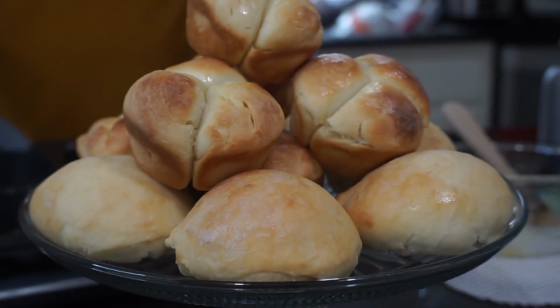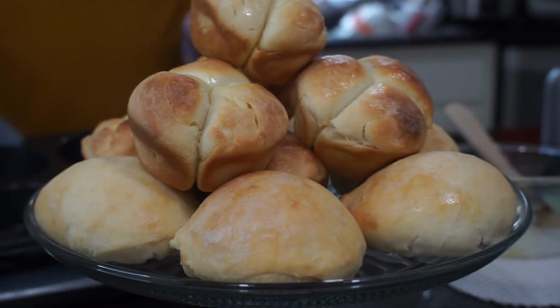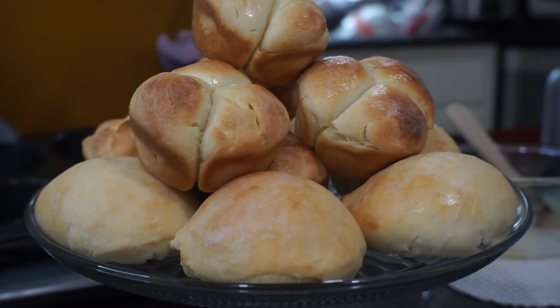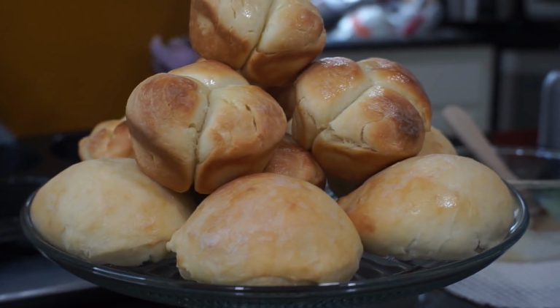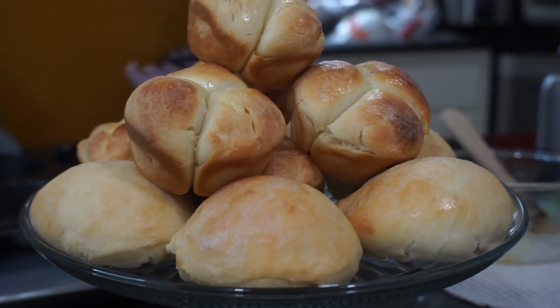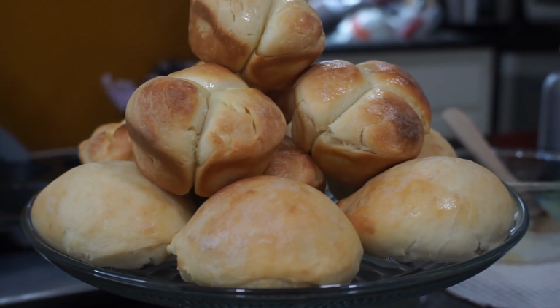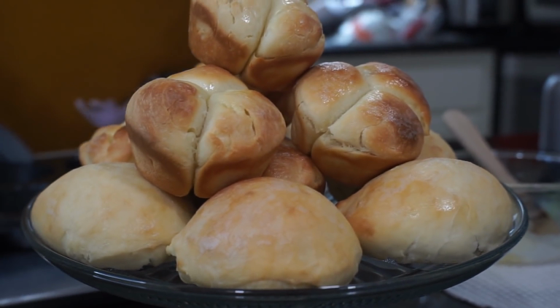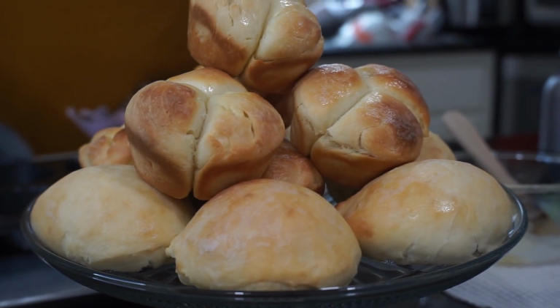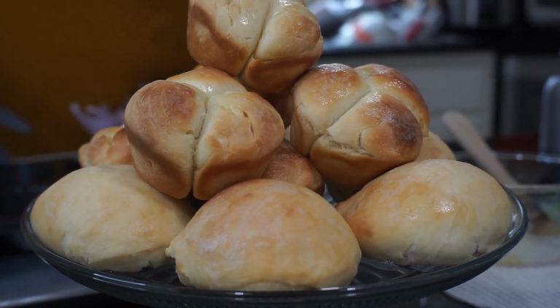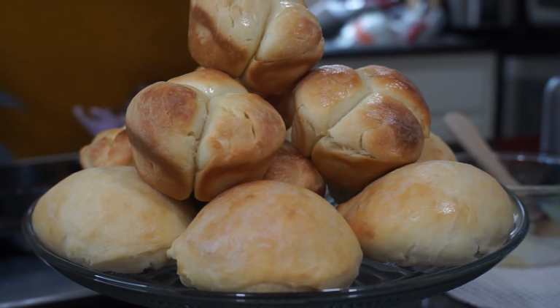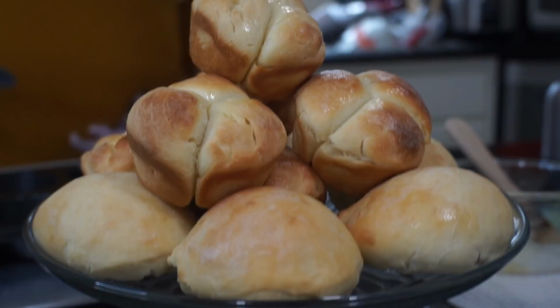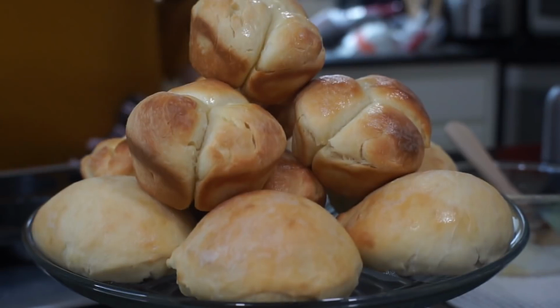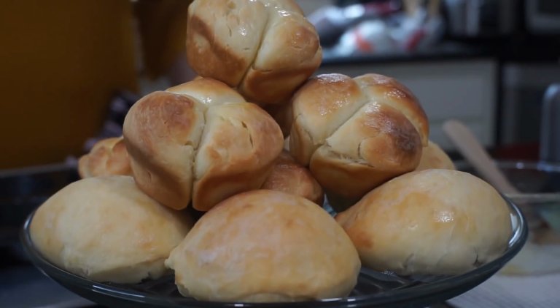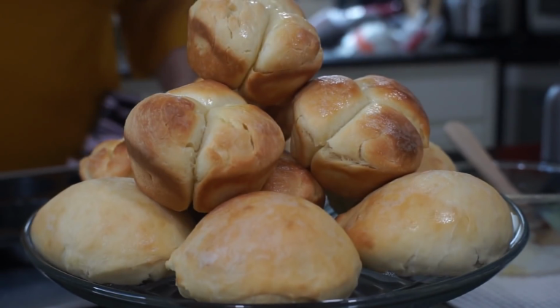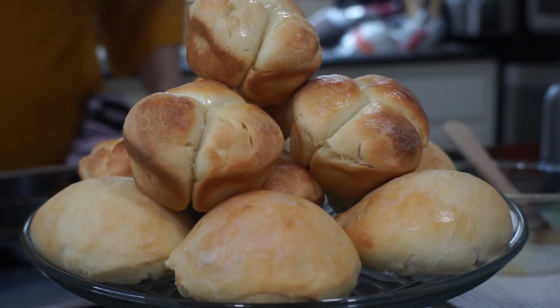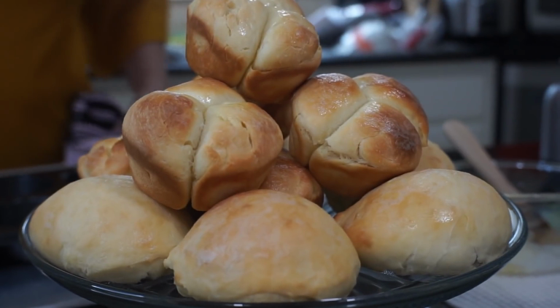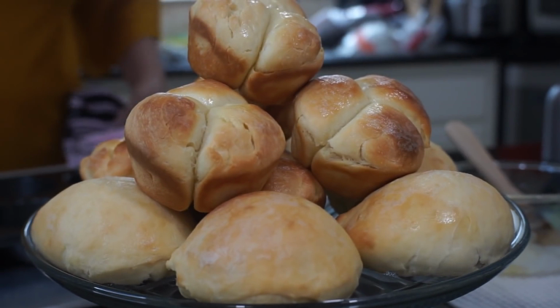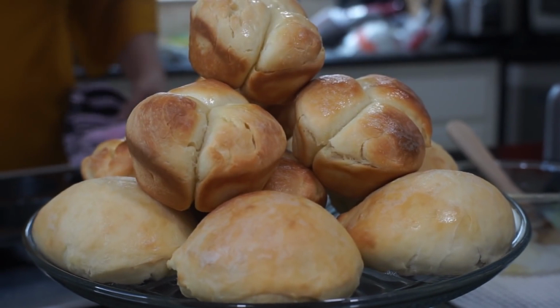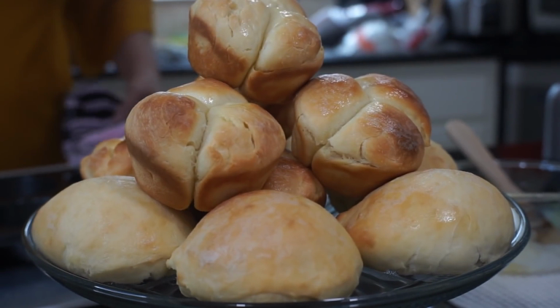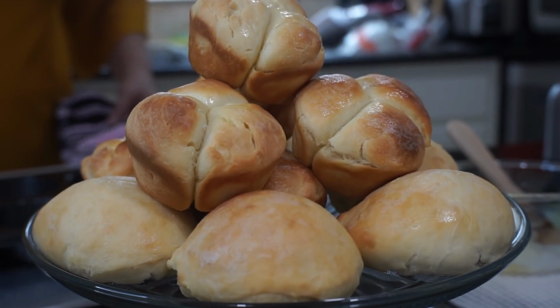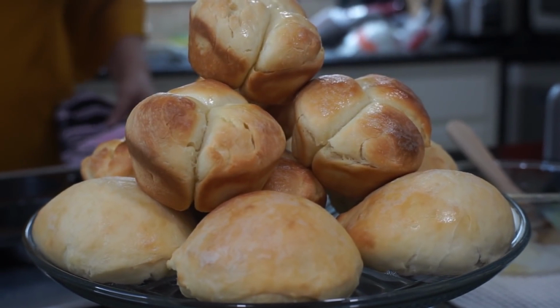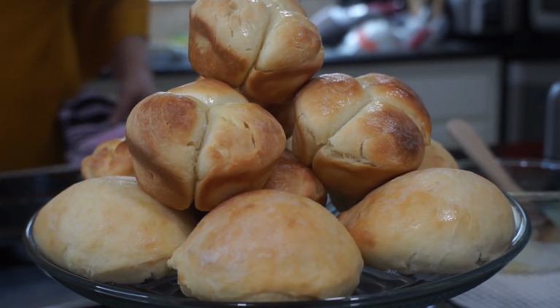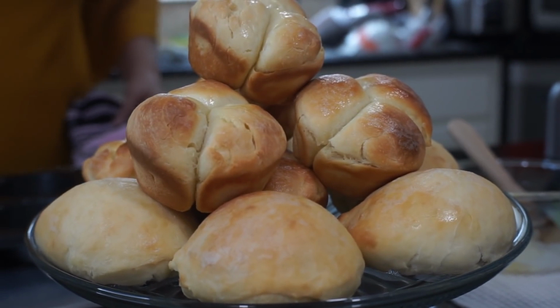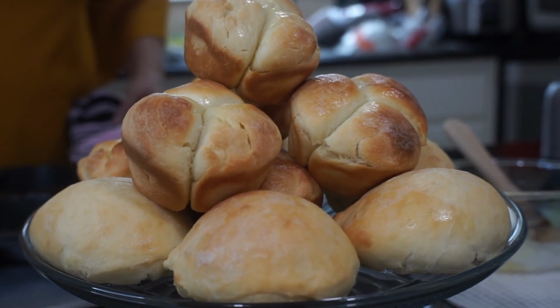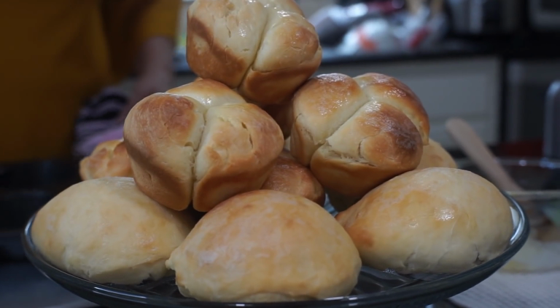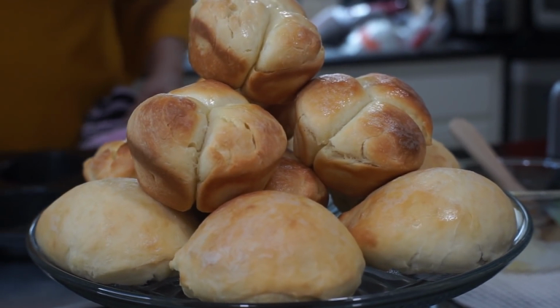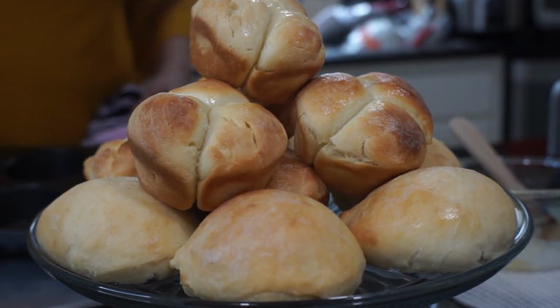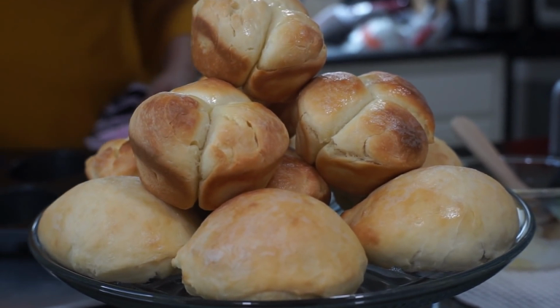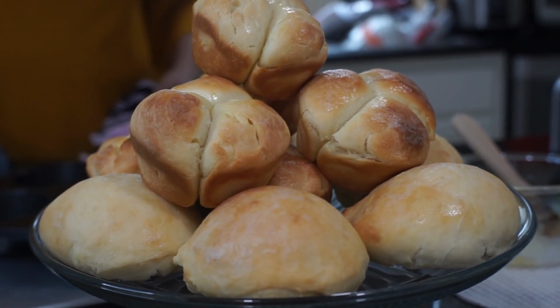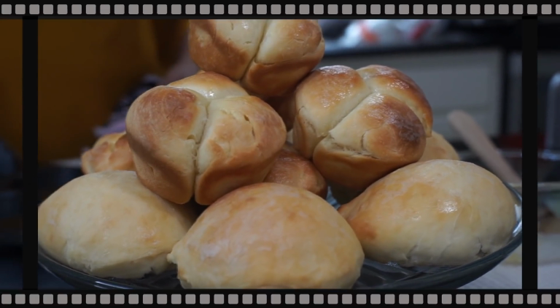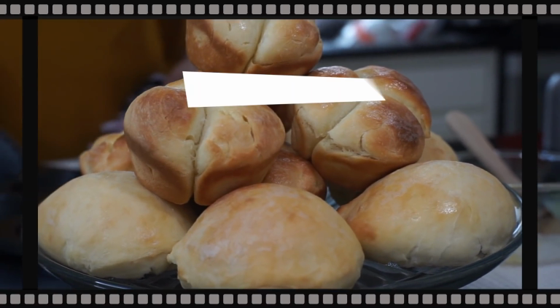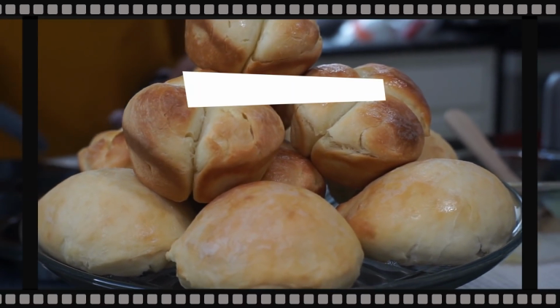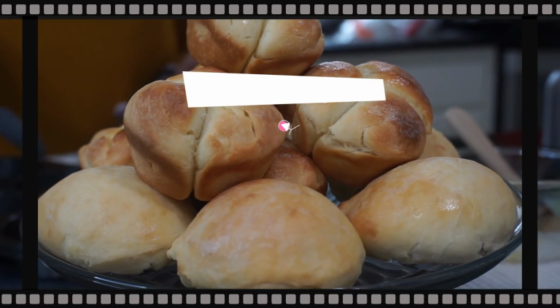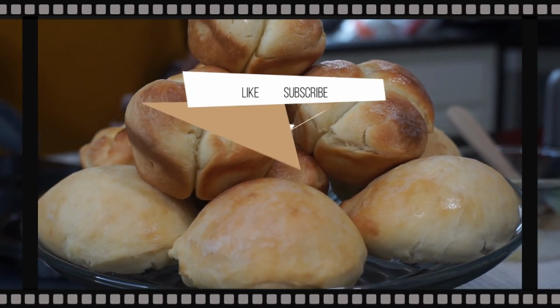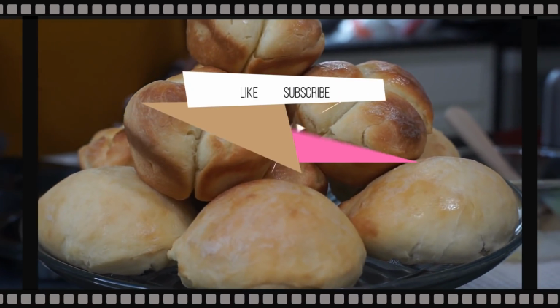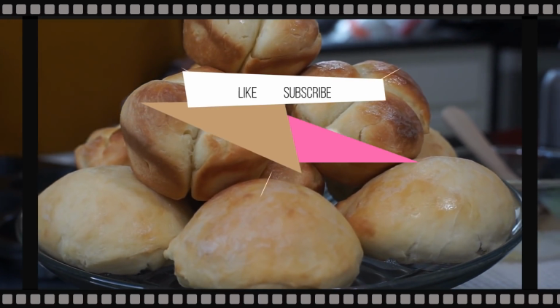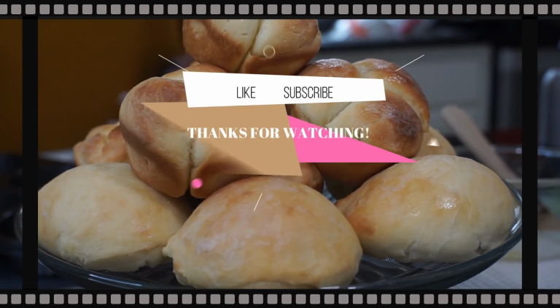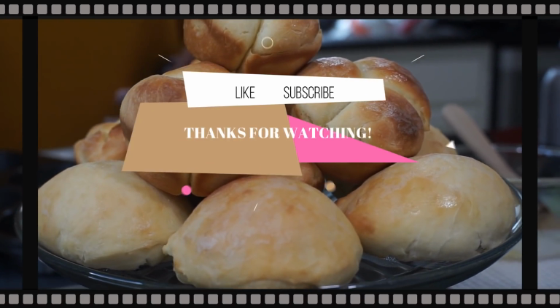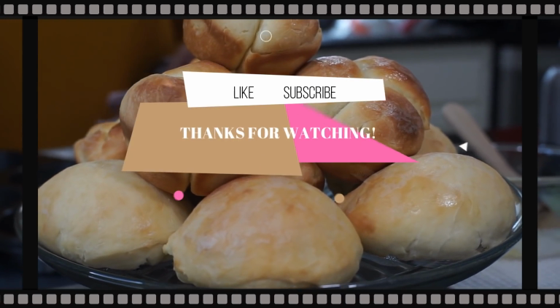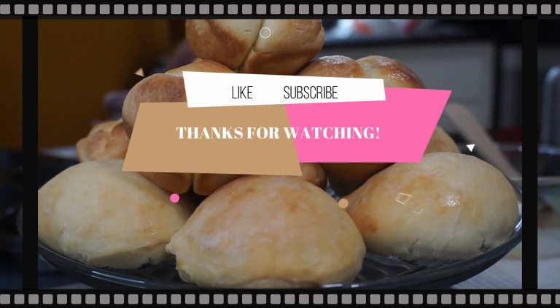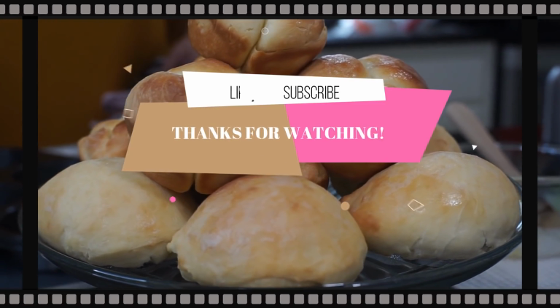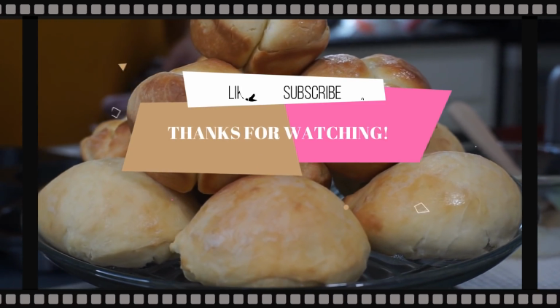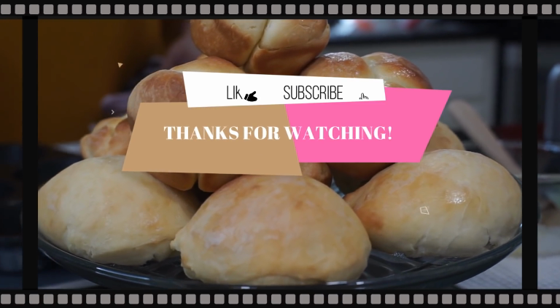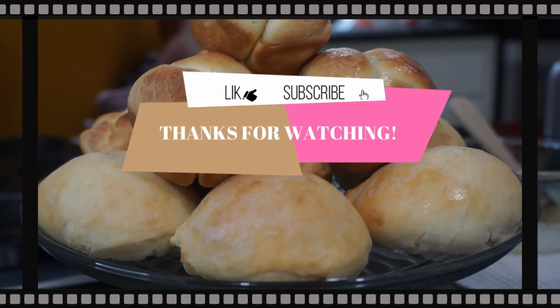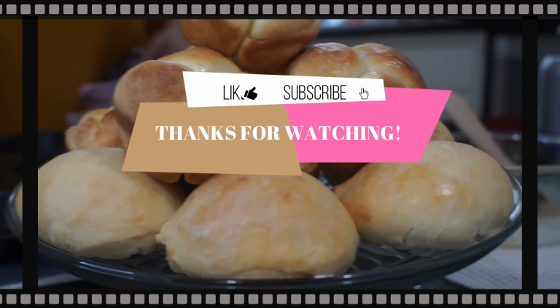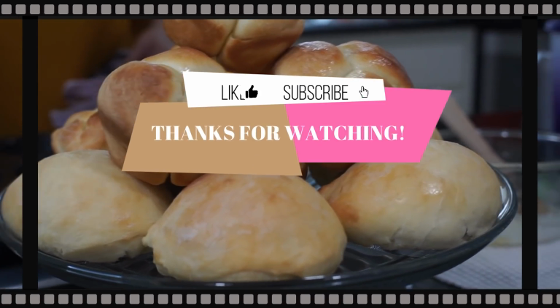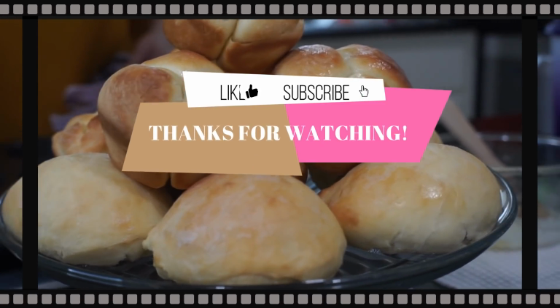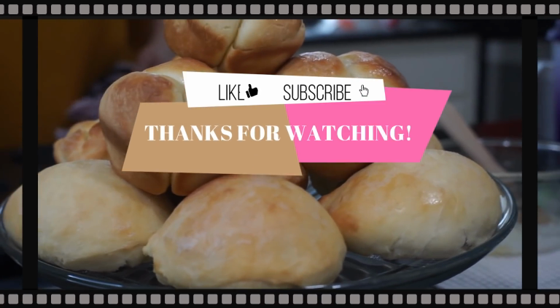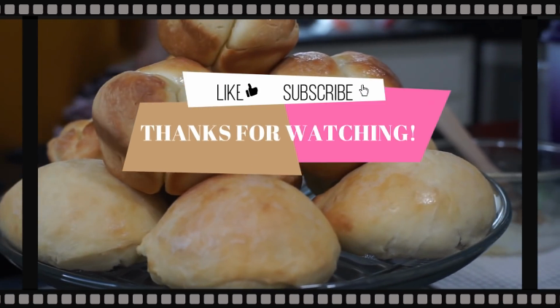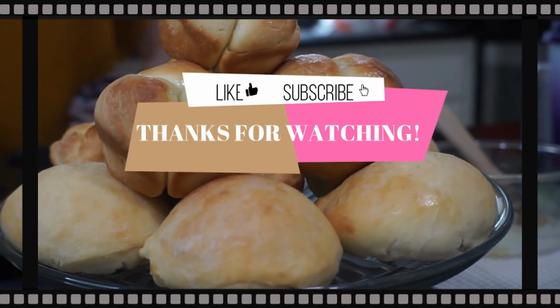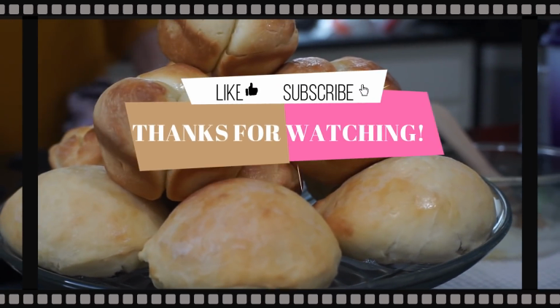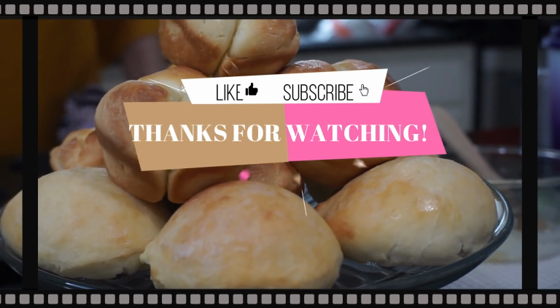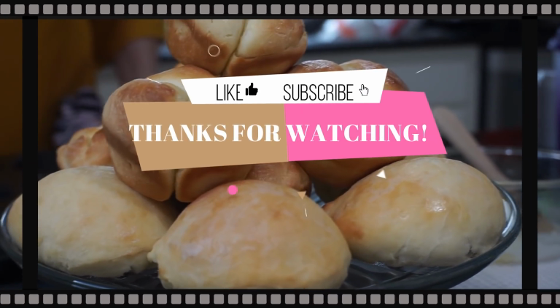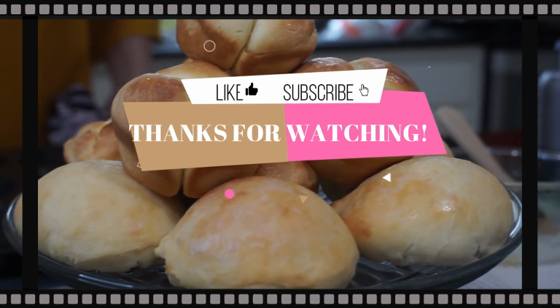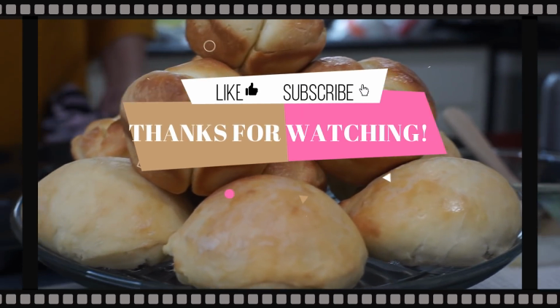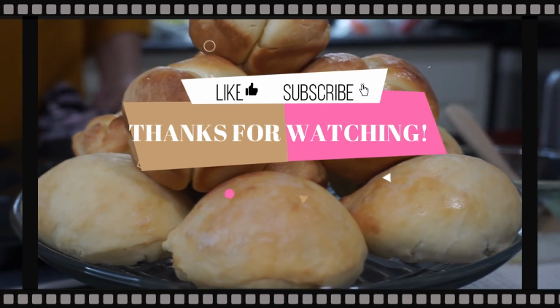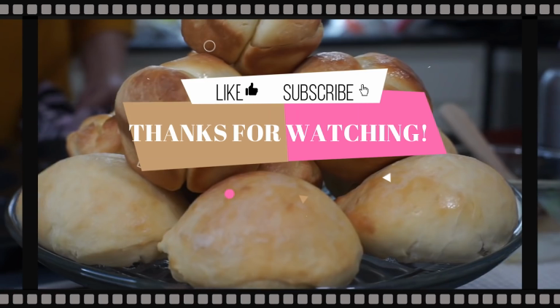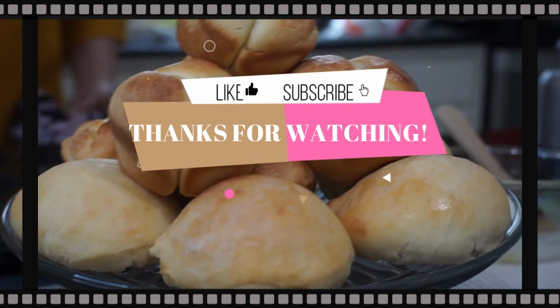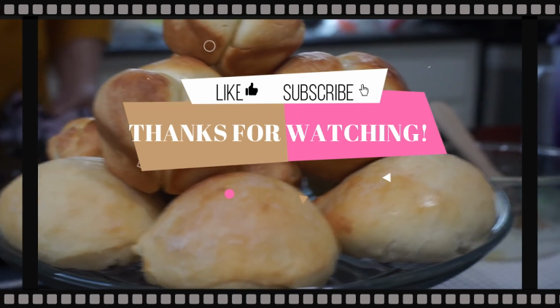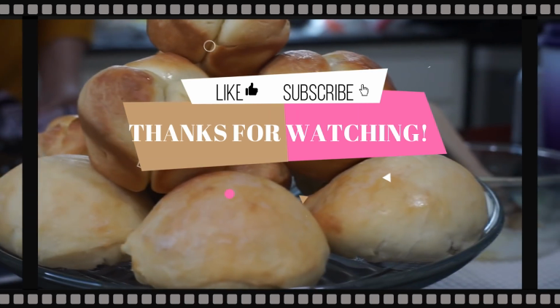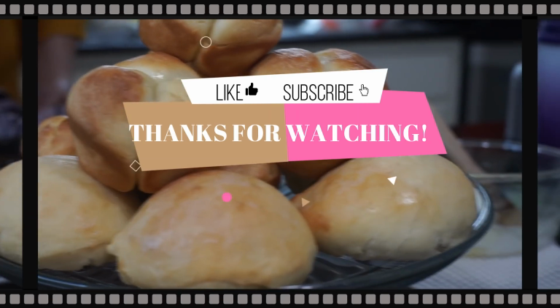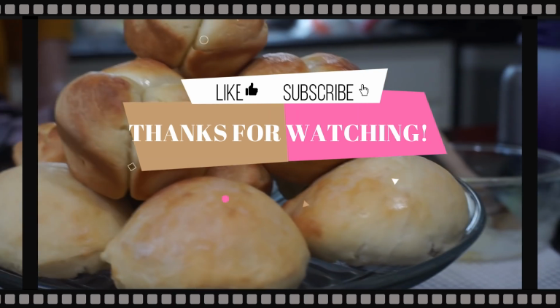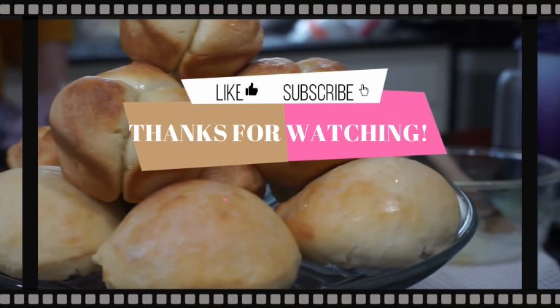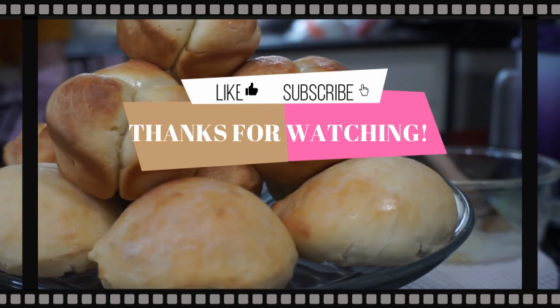I hope you enjoy it. Thank you for watching. Don't forget to subscribe, like, and share.